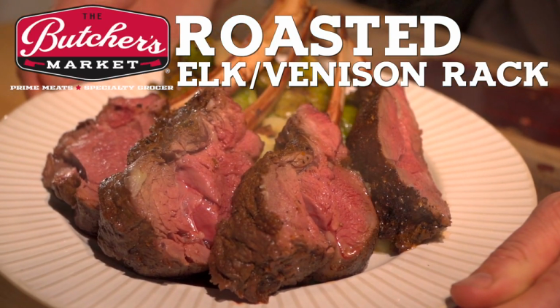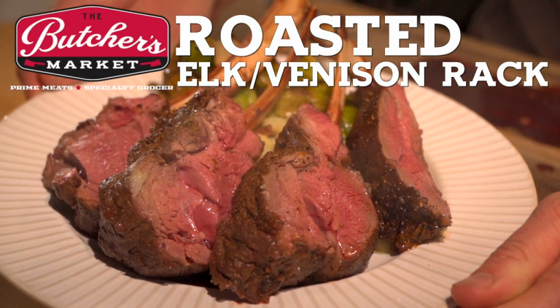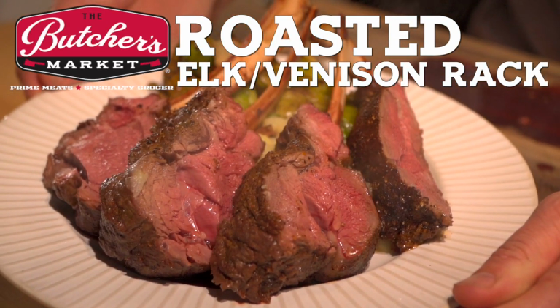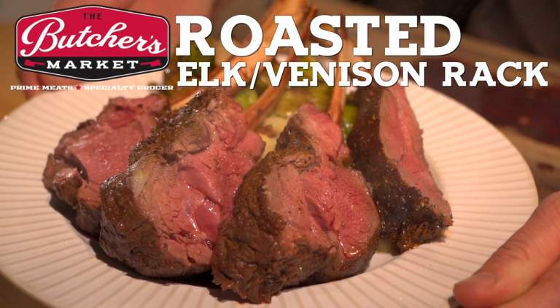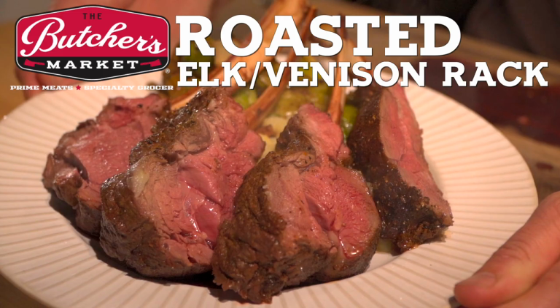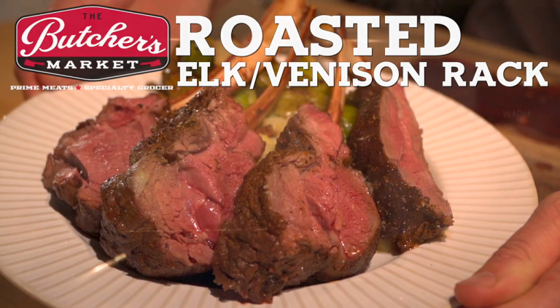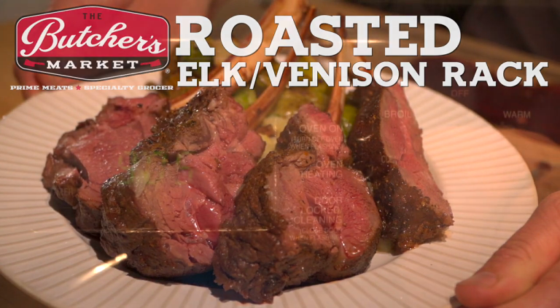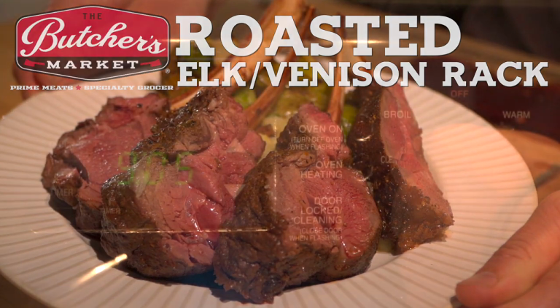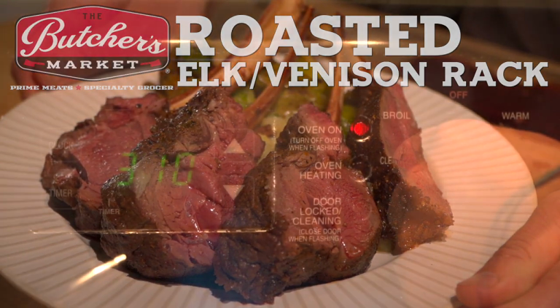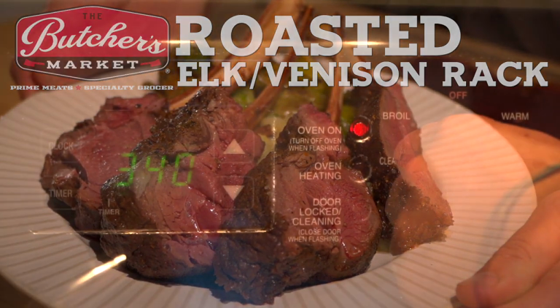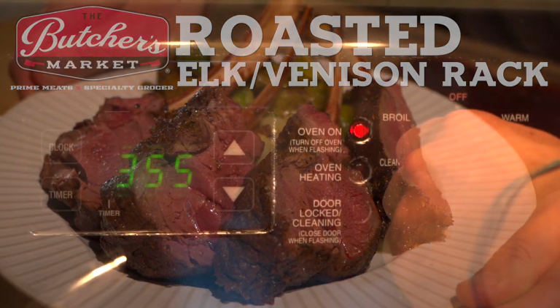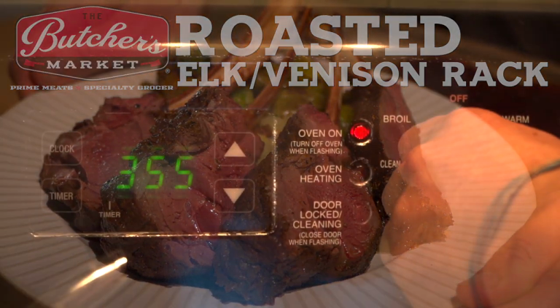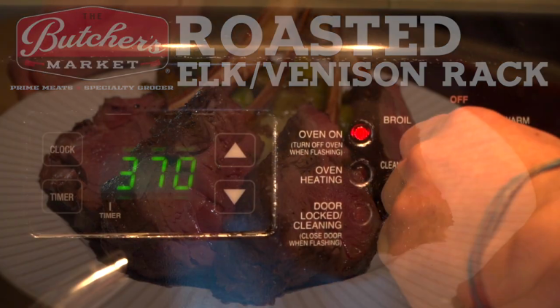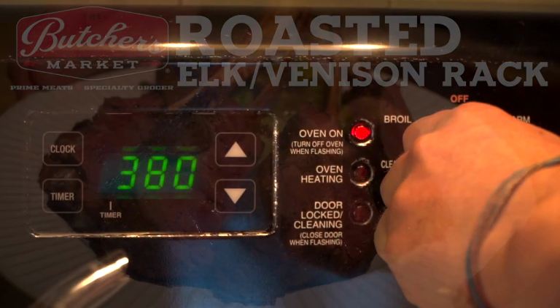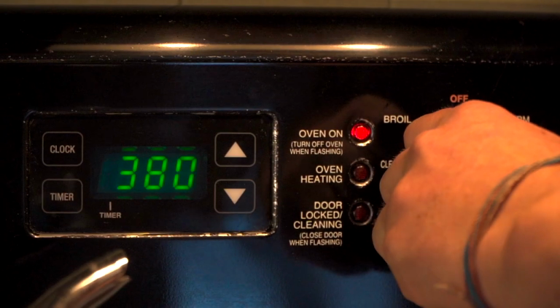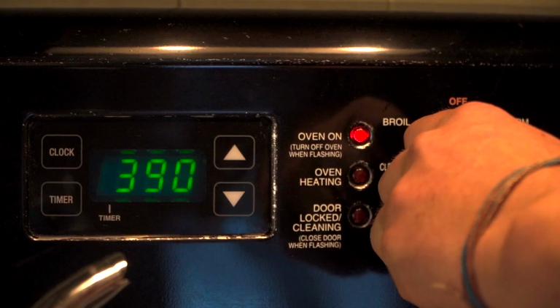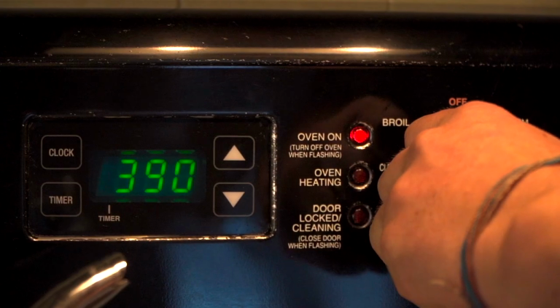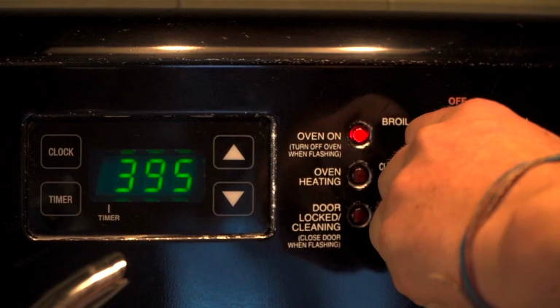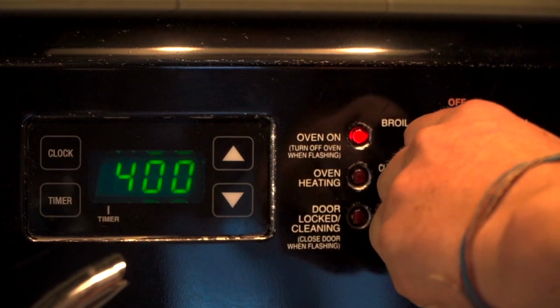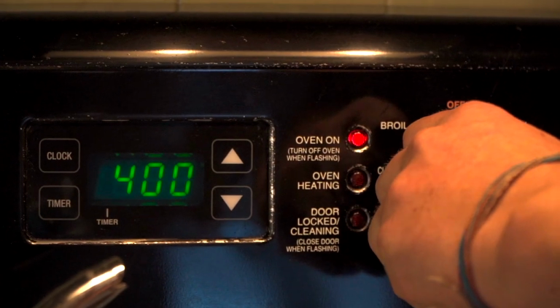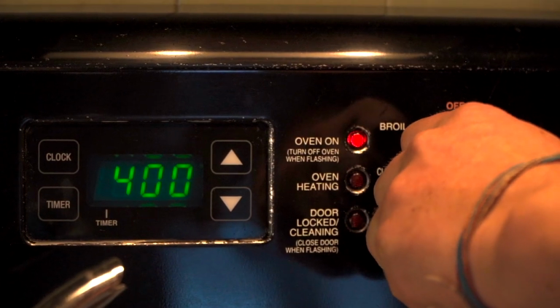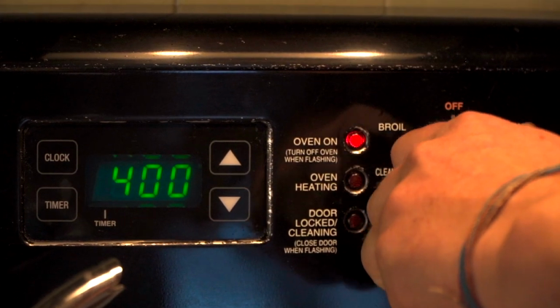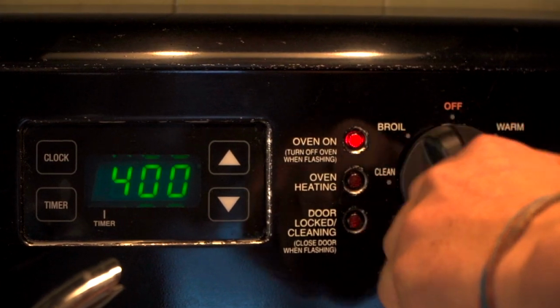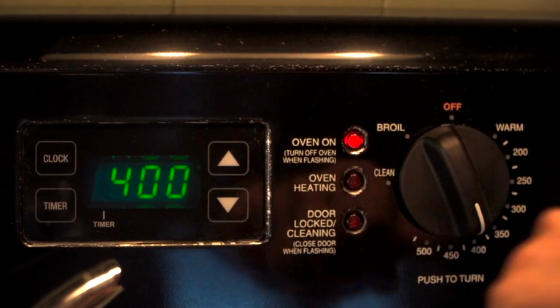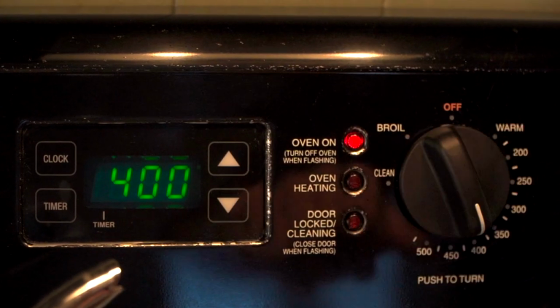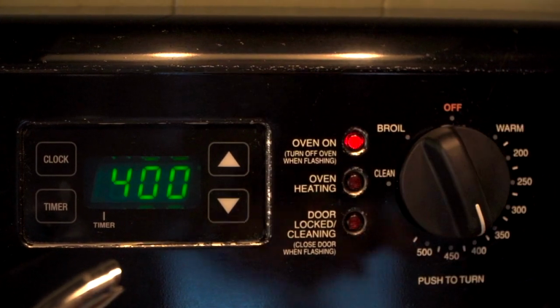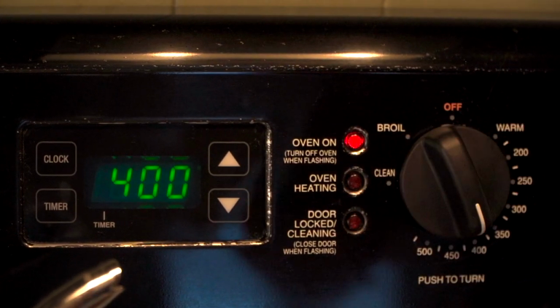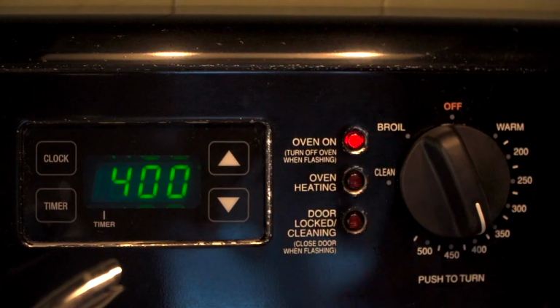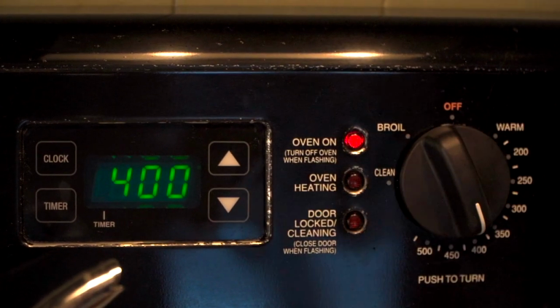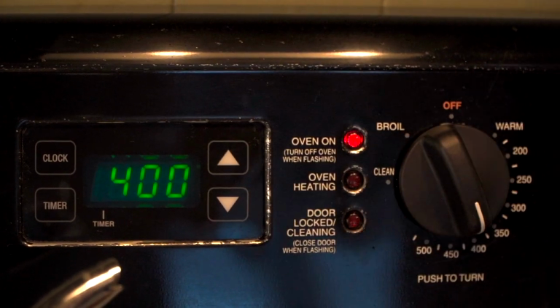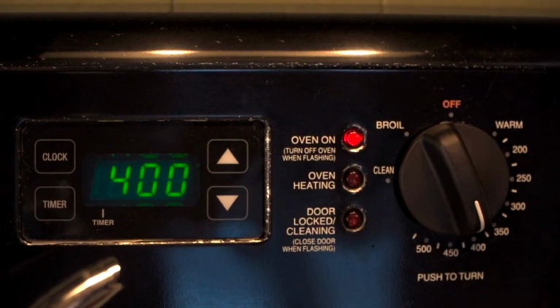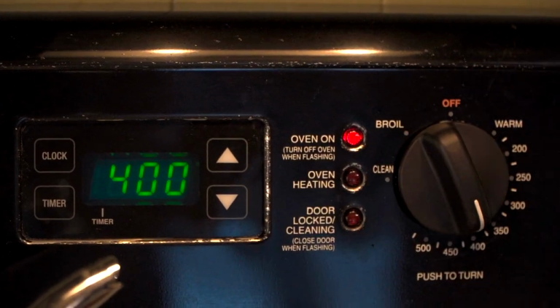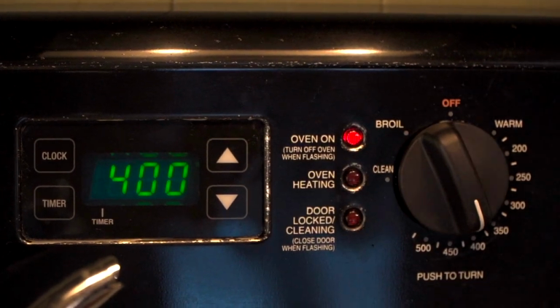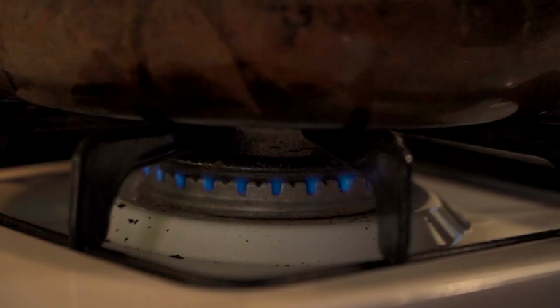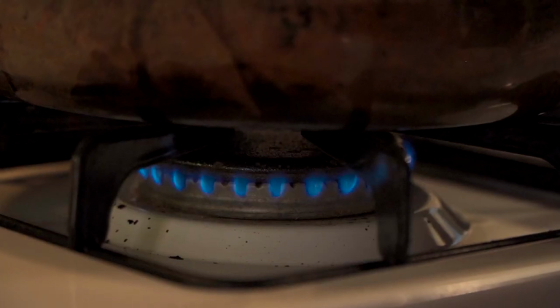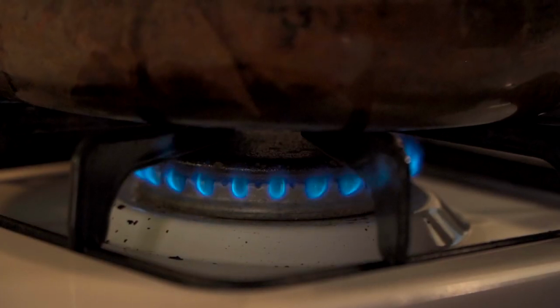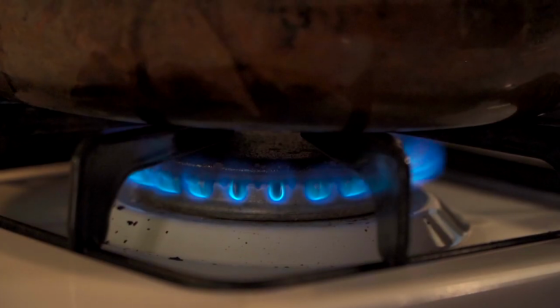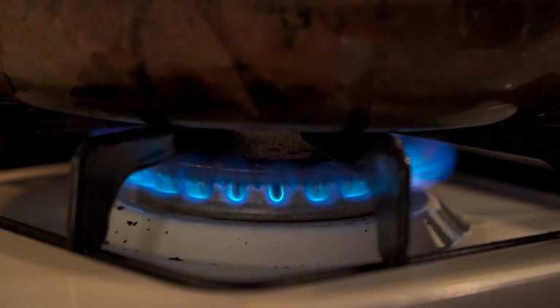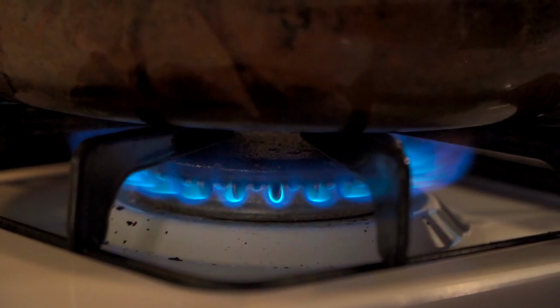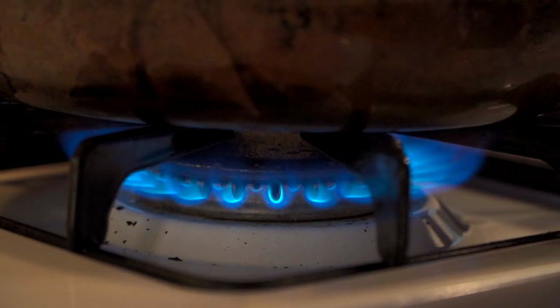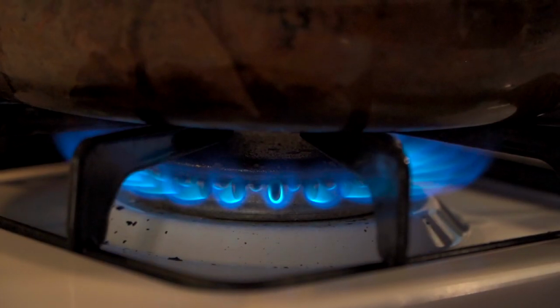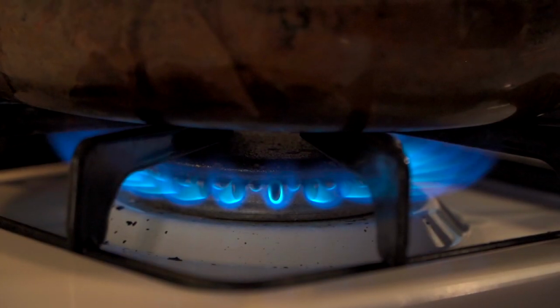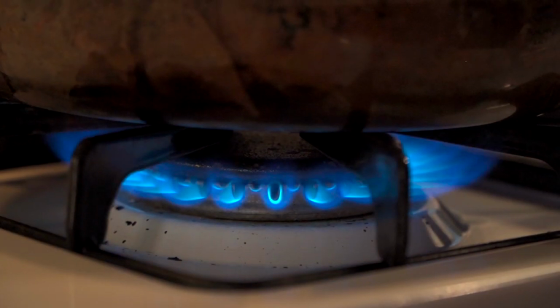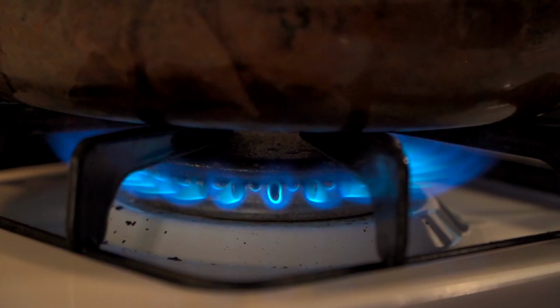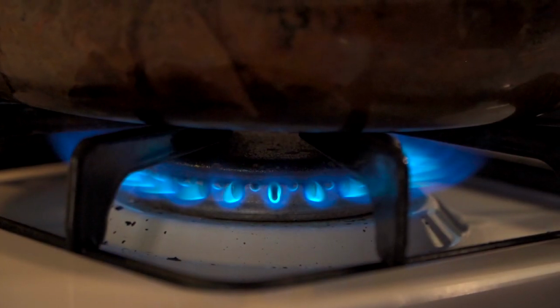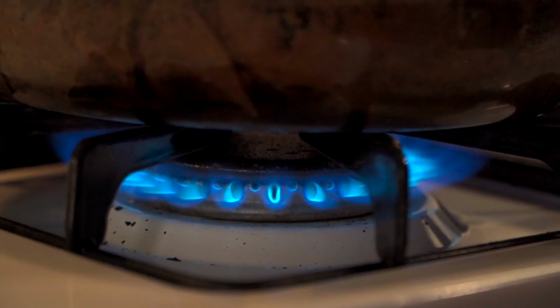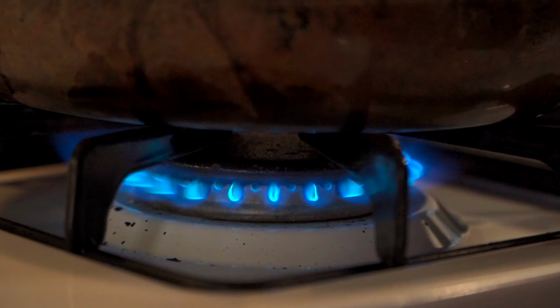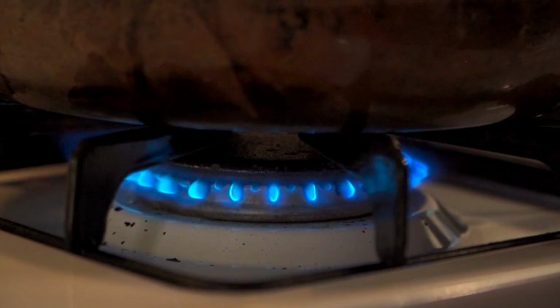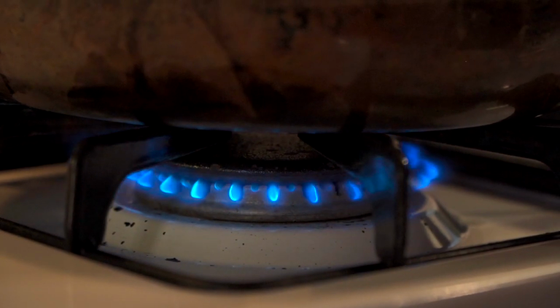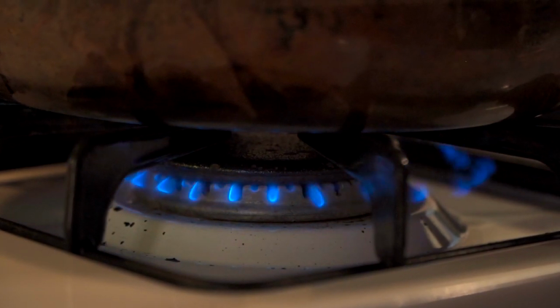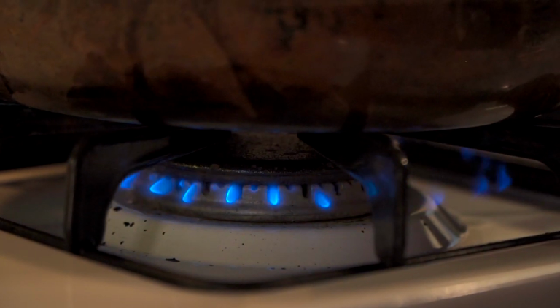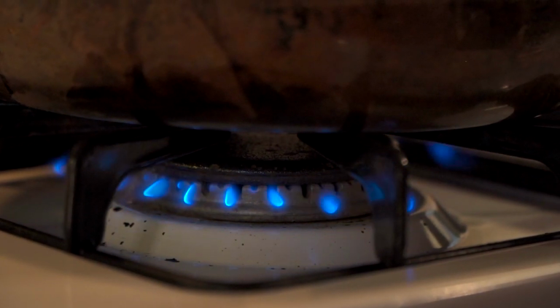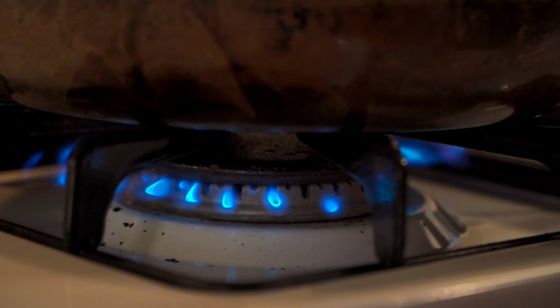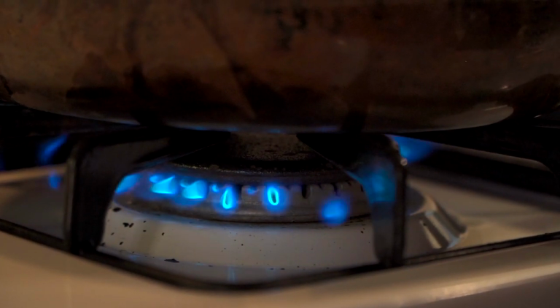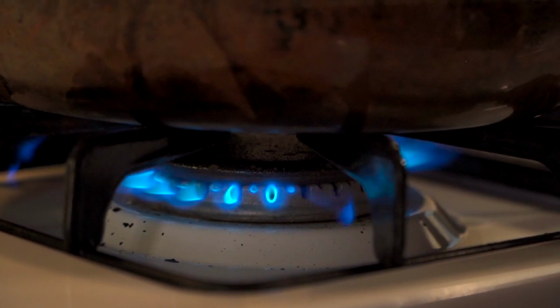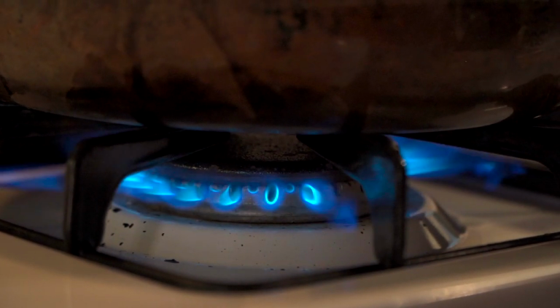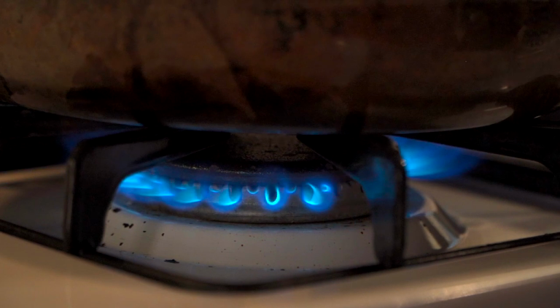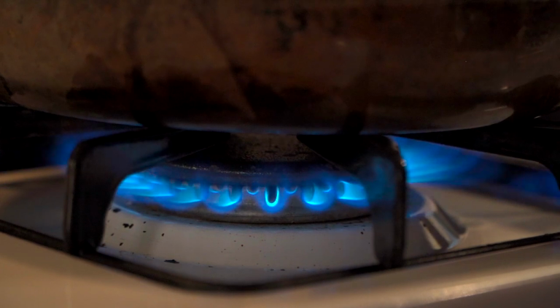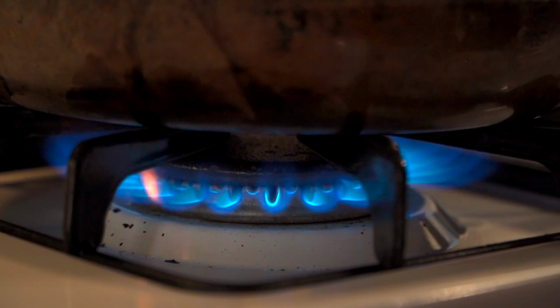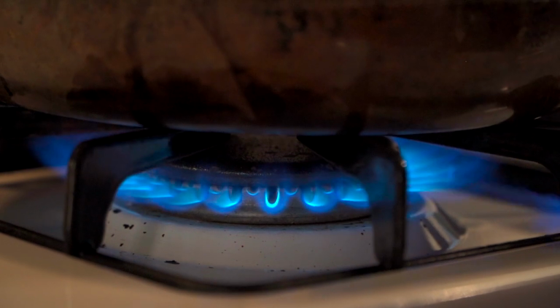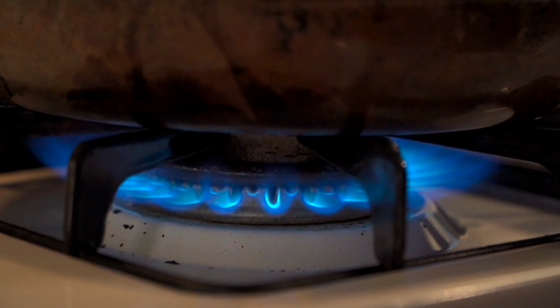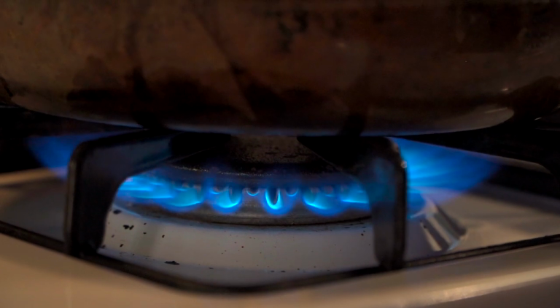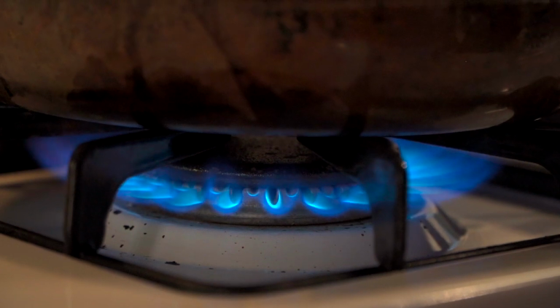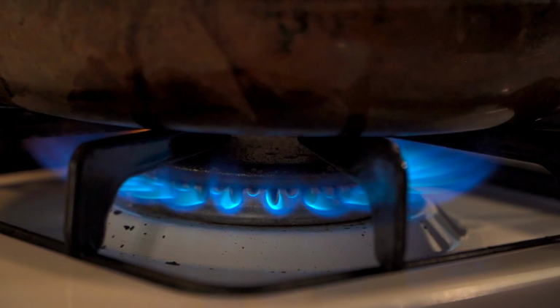First thing we need to do is preheat our oven to 400 degrees and let's go ahead and get a sauté pan on high heat.